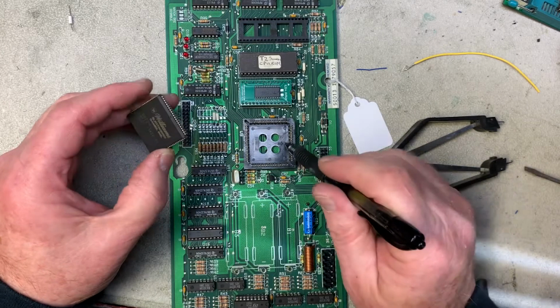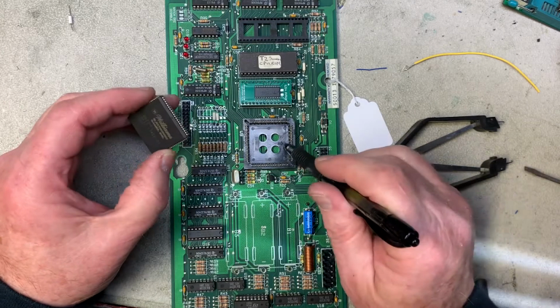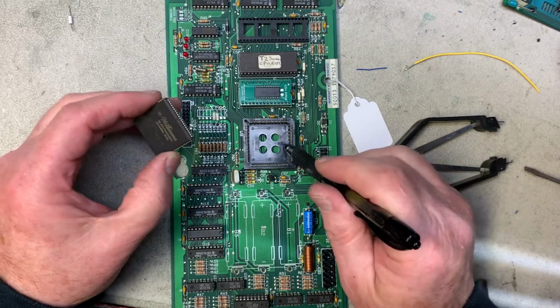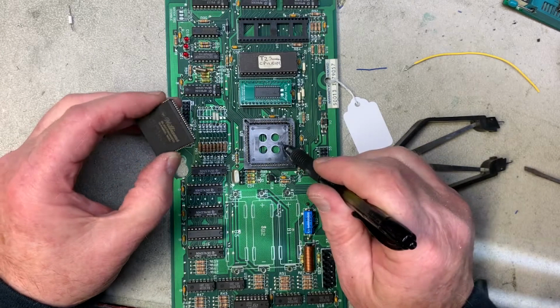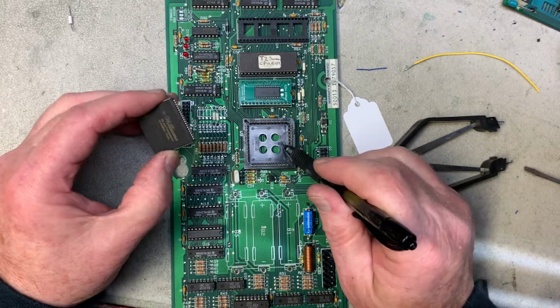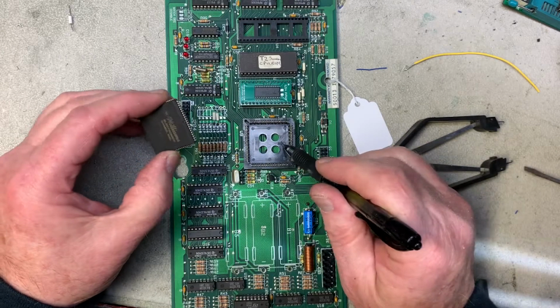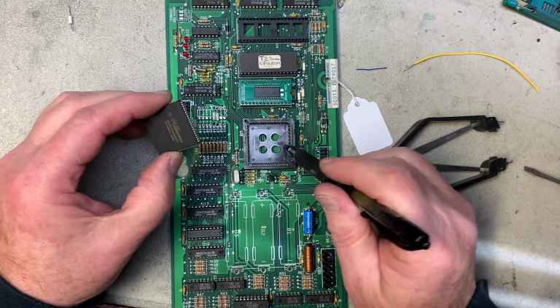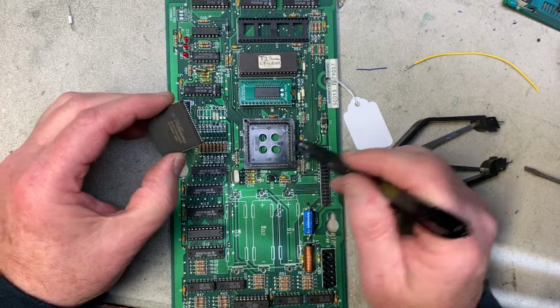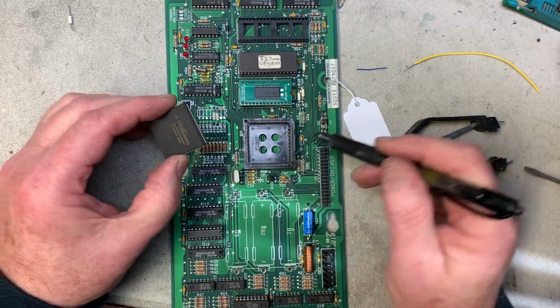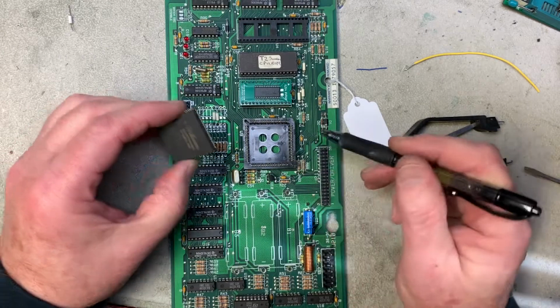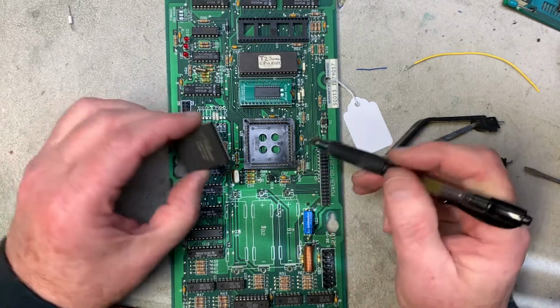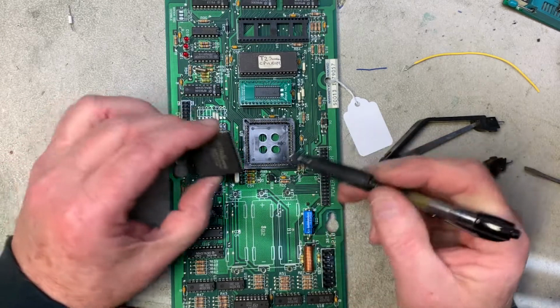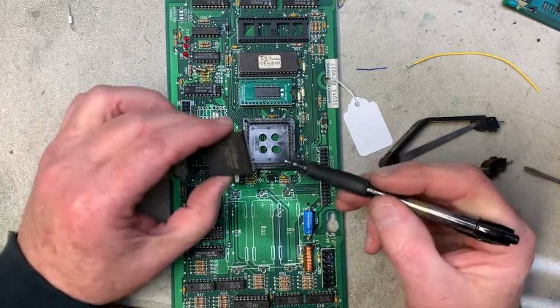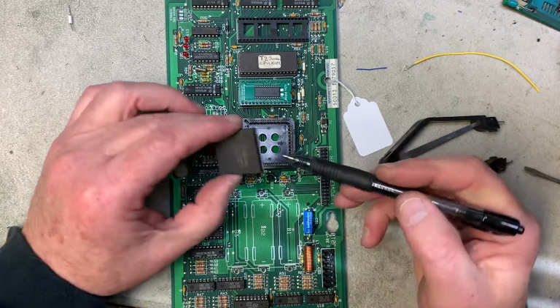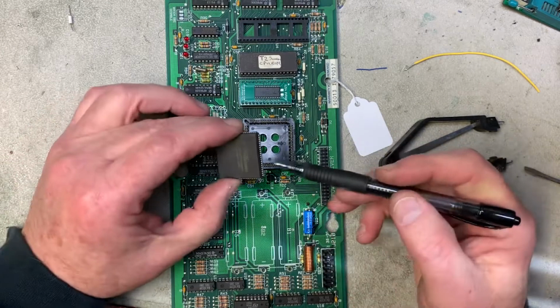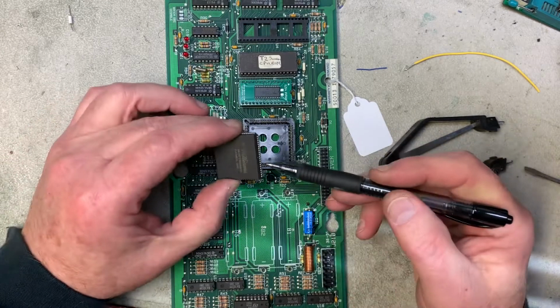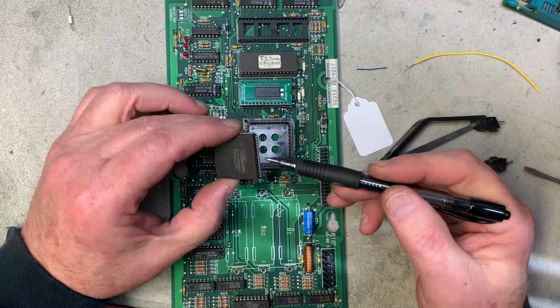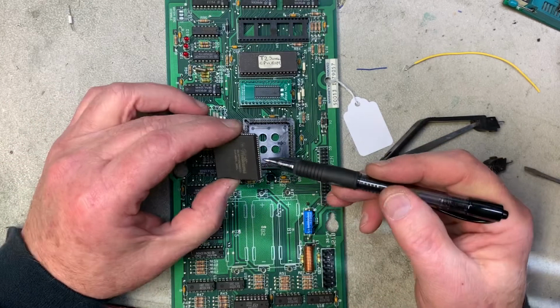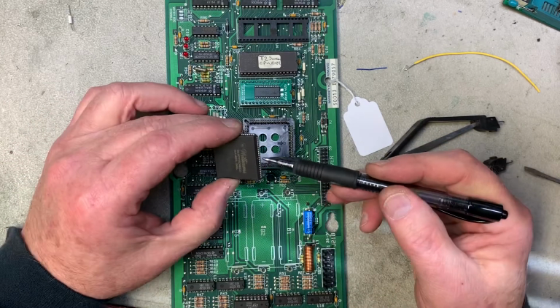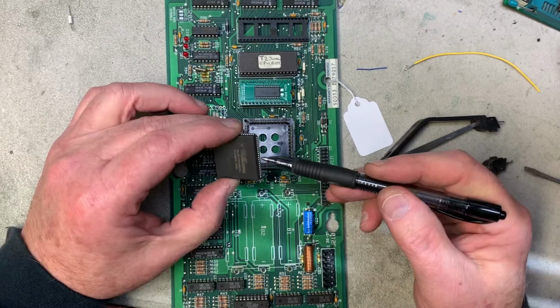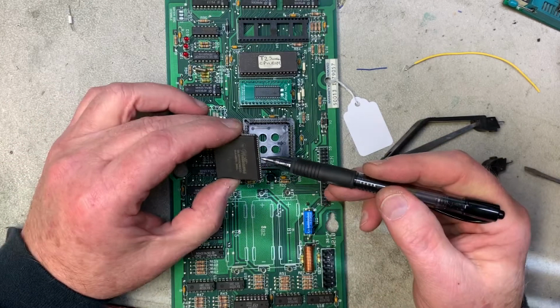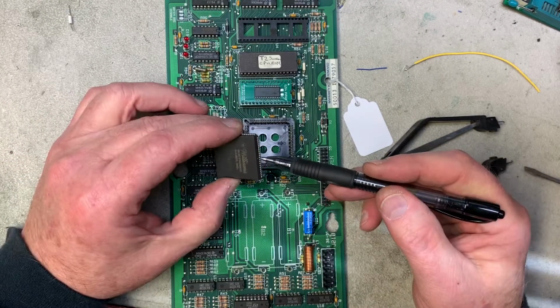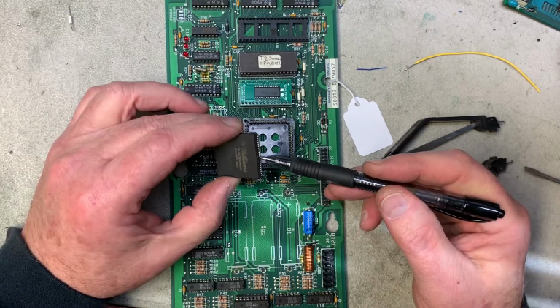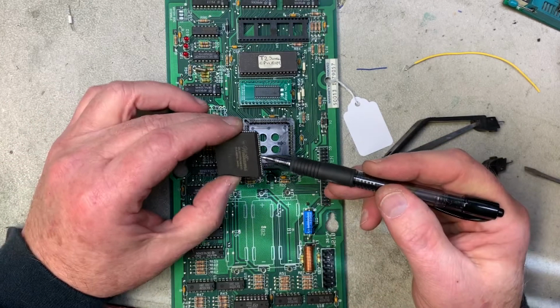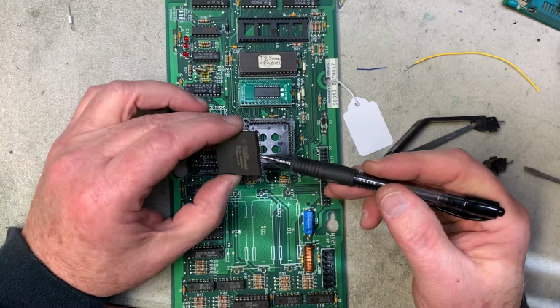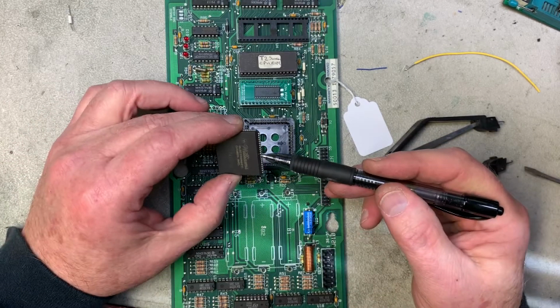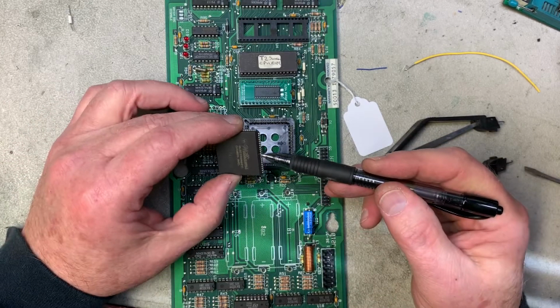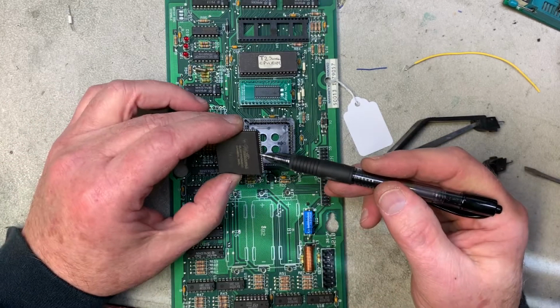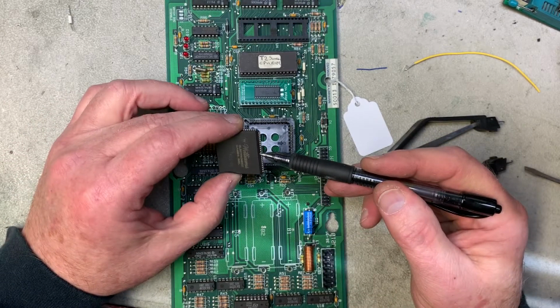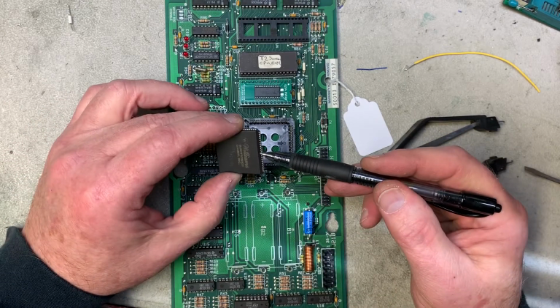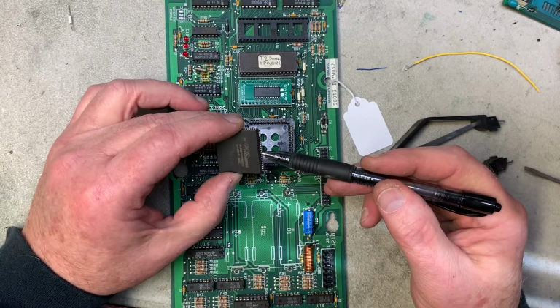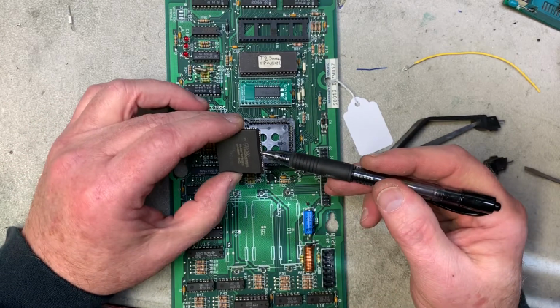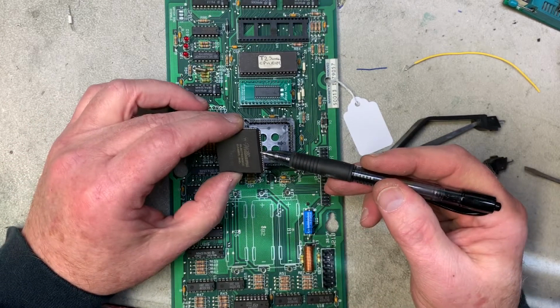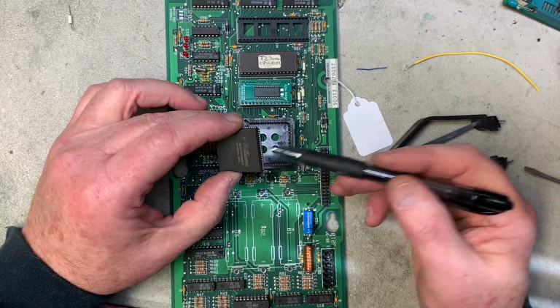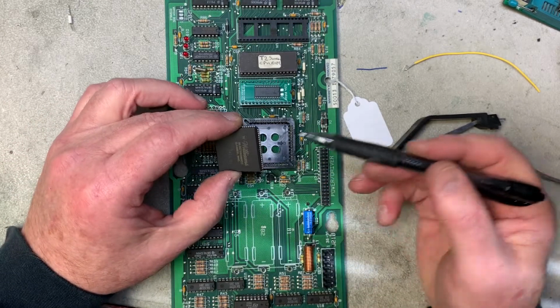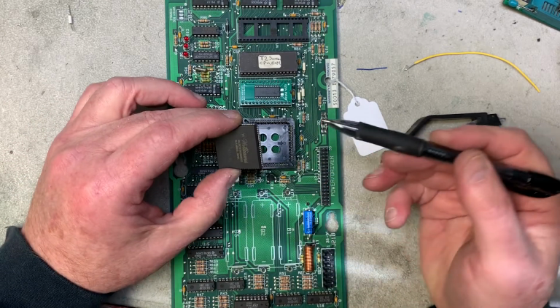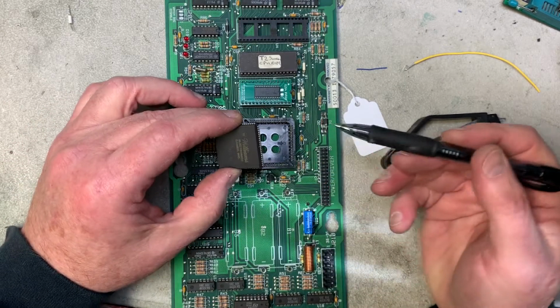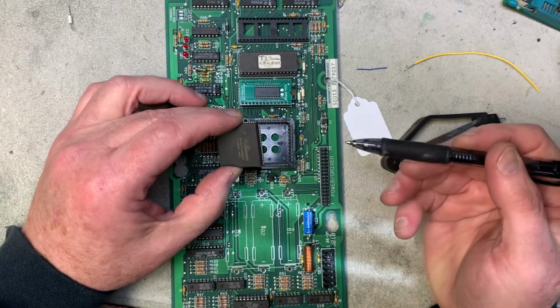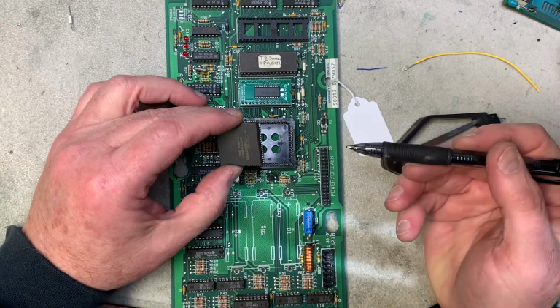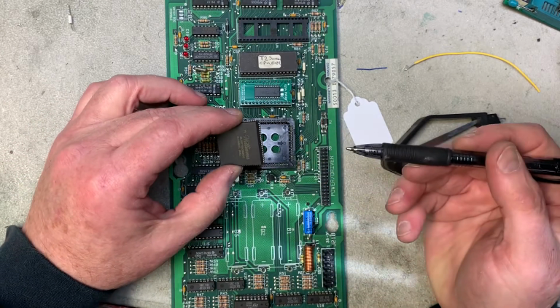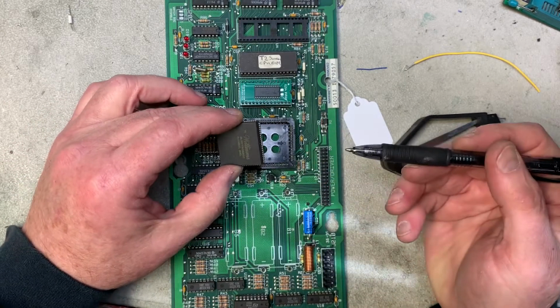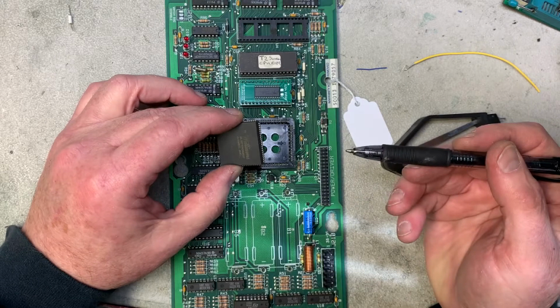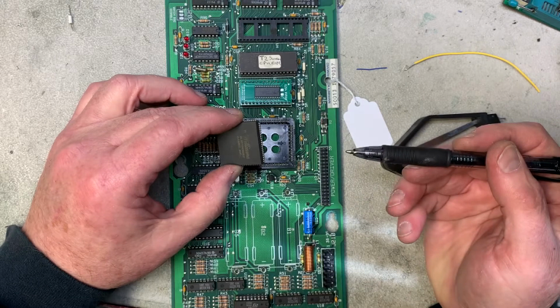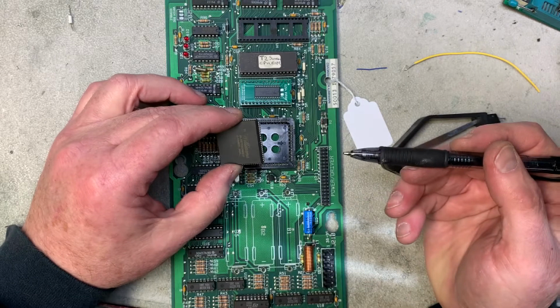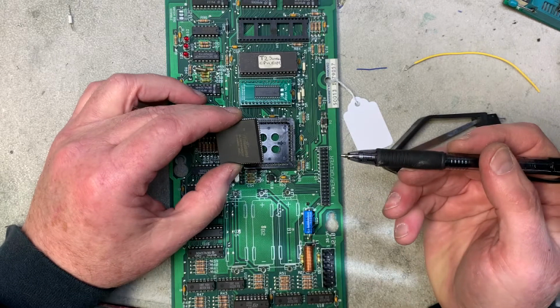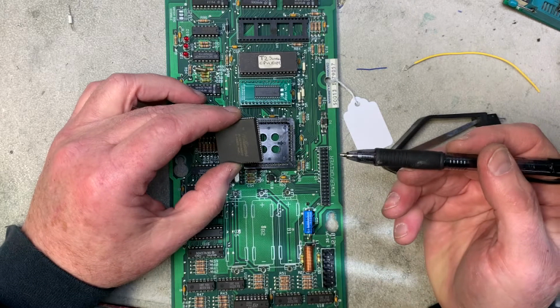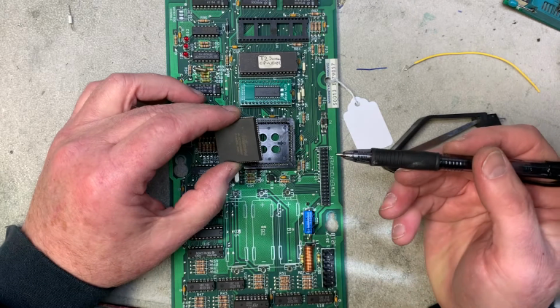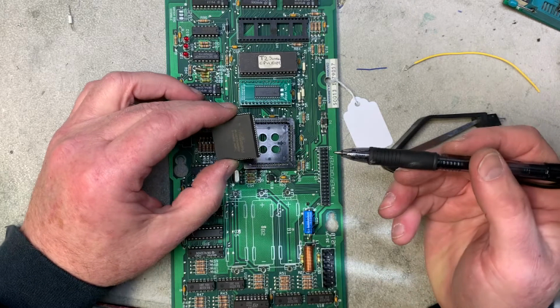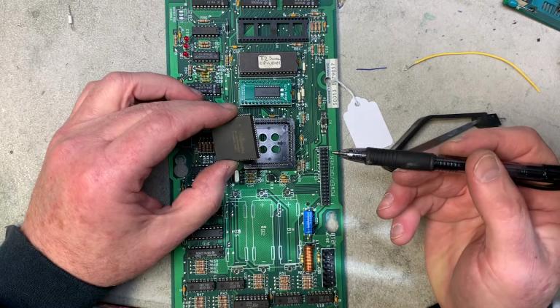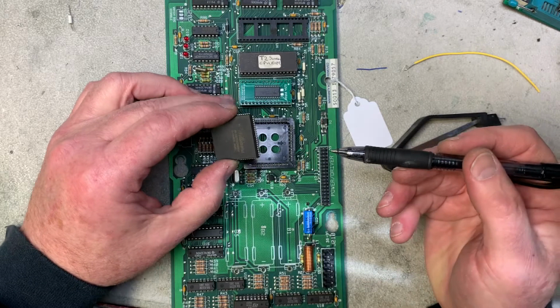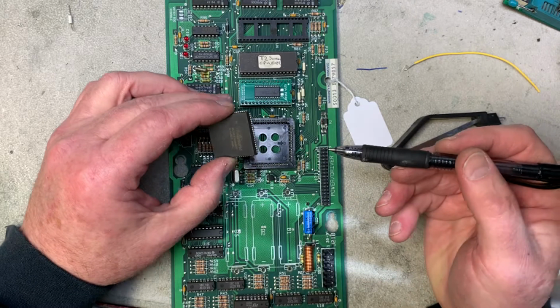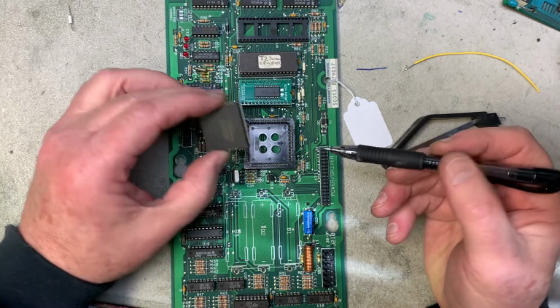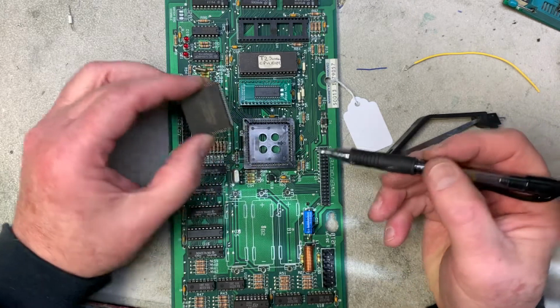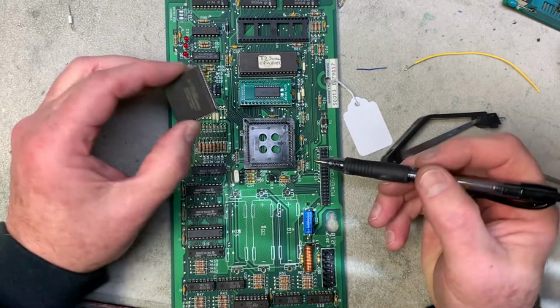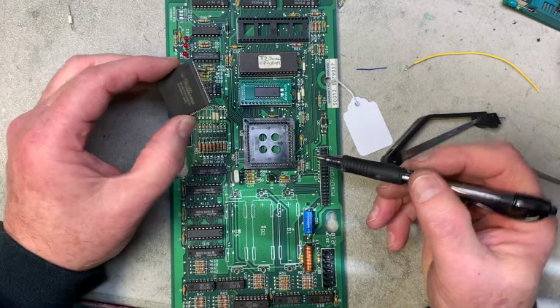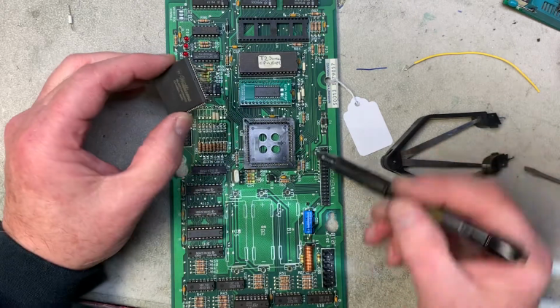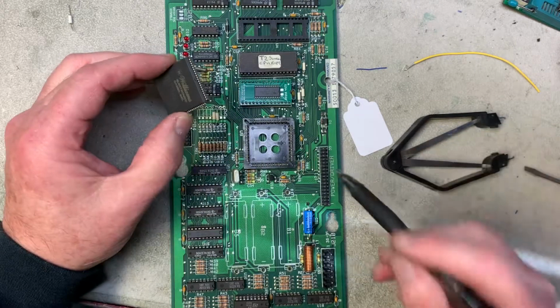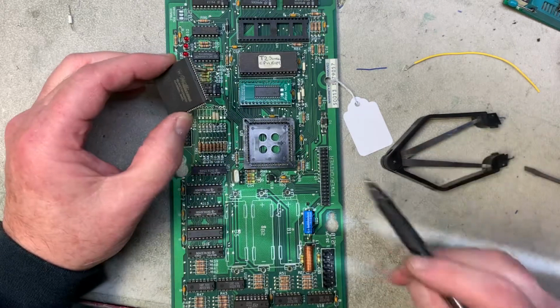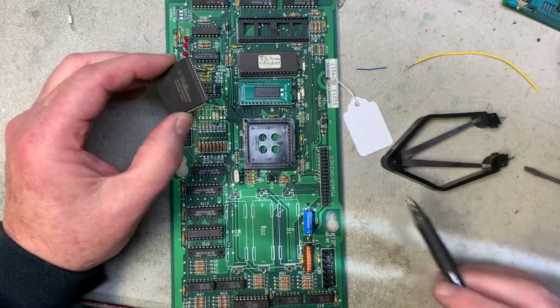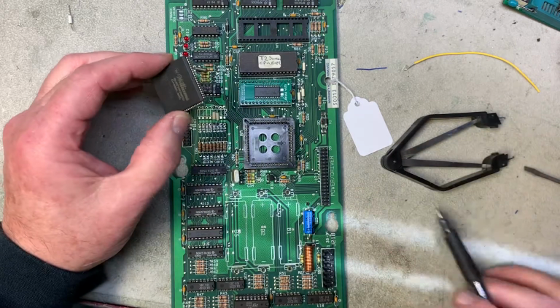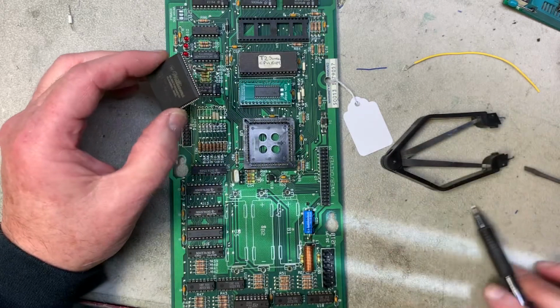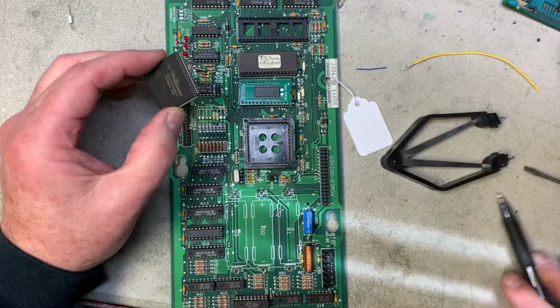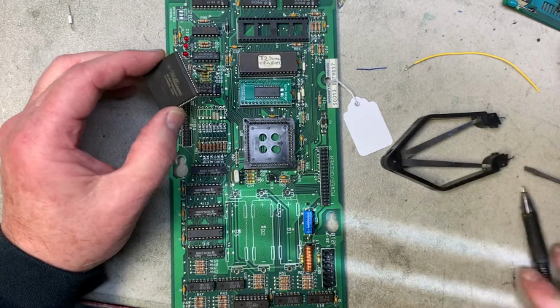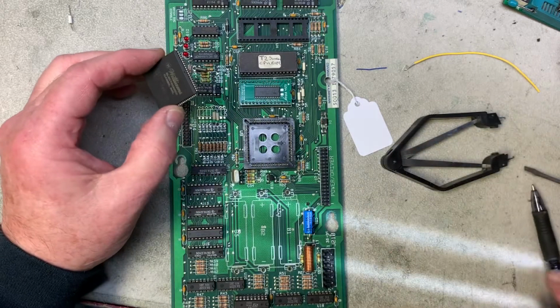If you put it back in again, there is a pin one indication on the ASIC socket, and this little dimple on the ASIC is pin one.